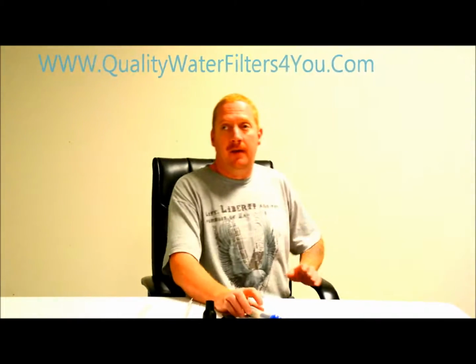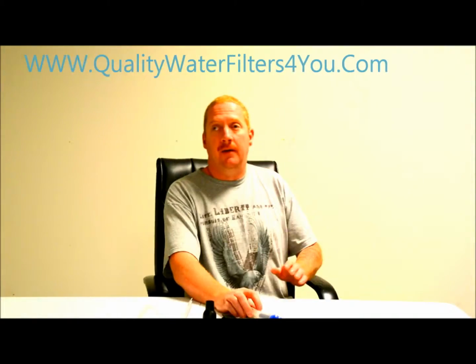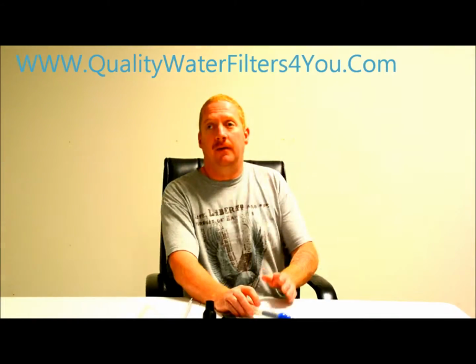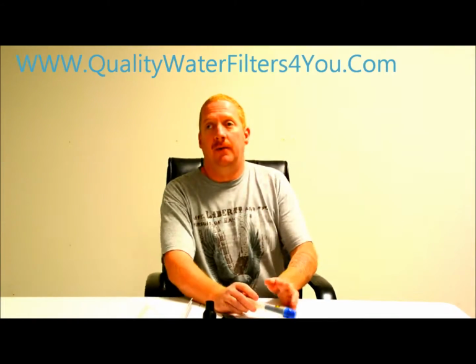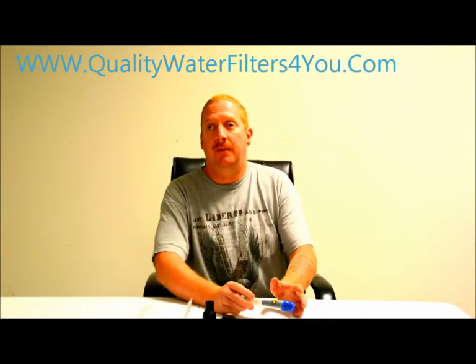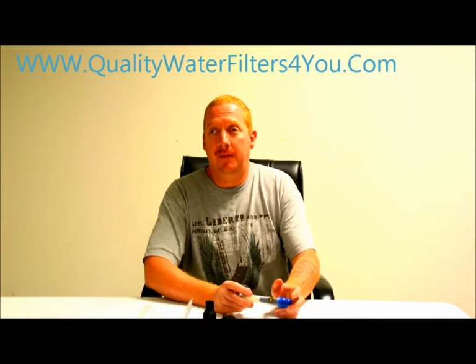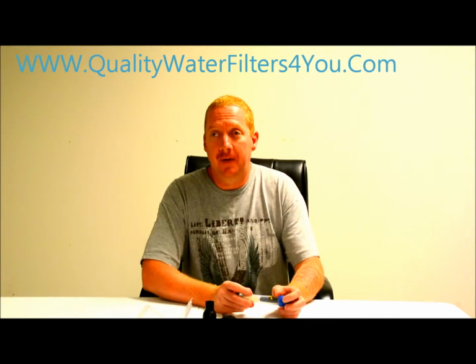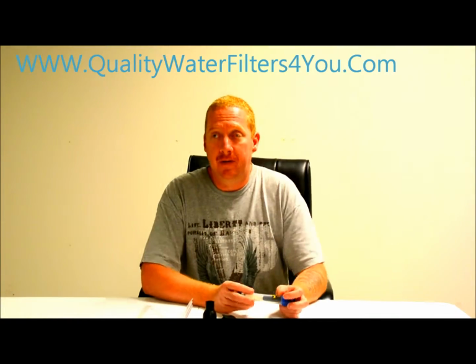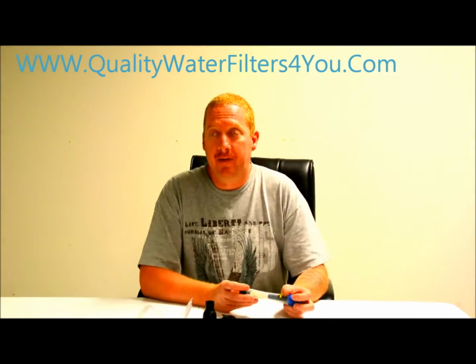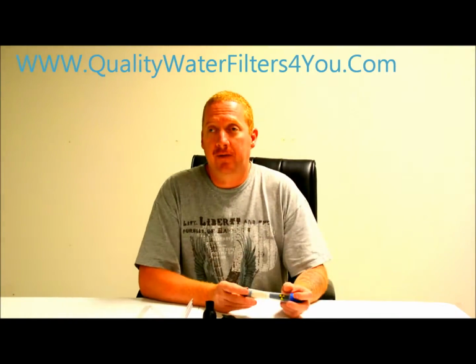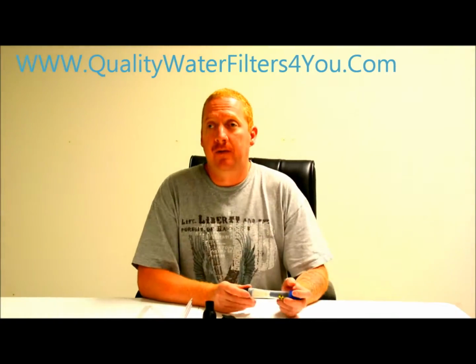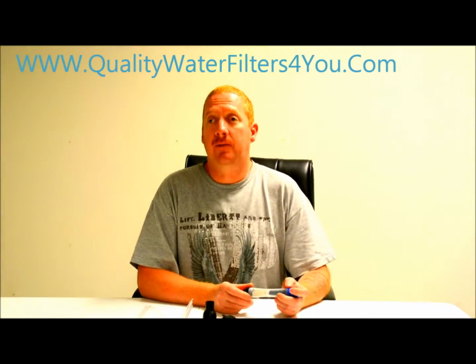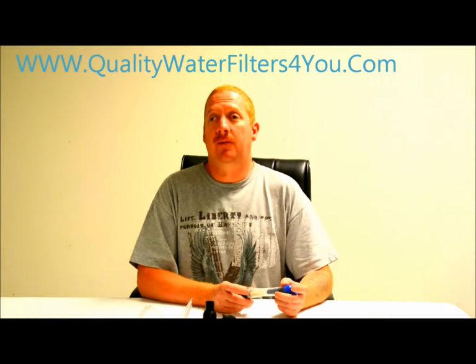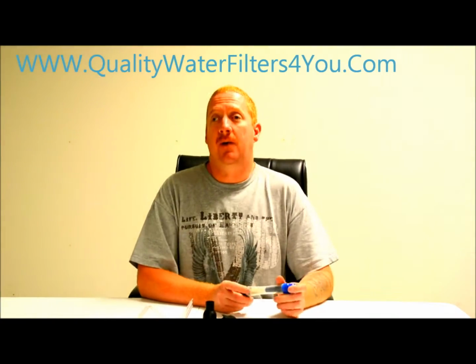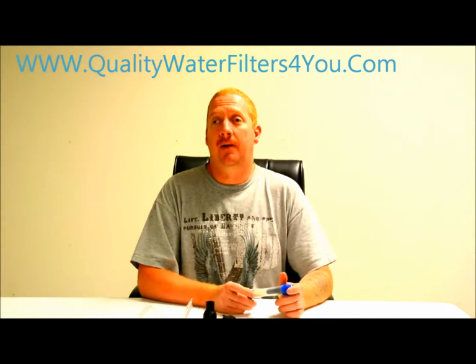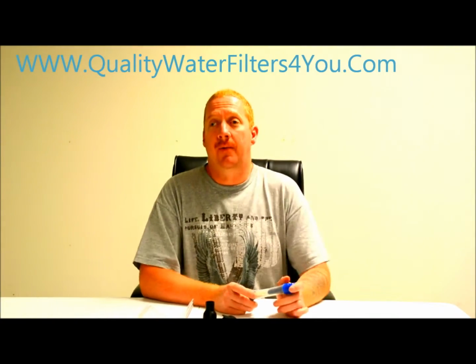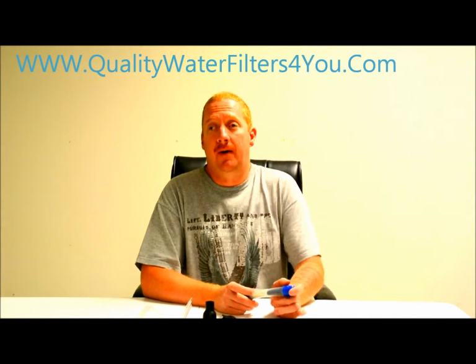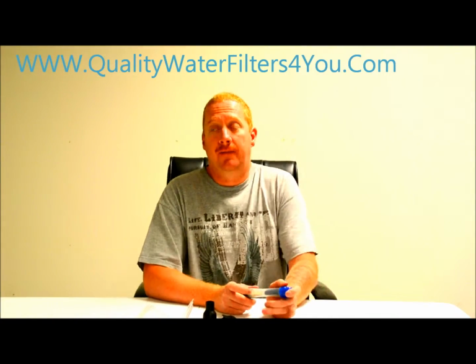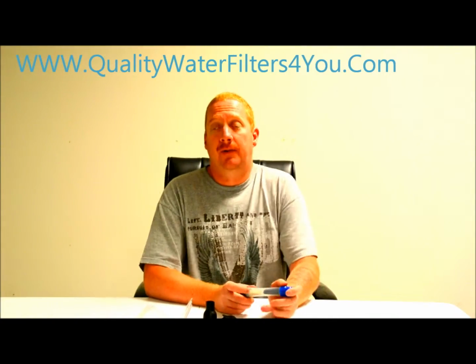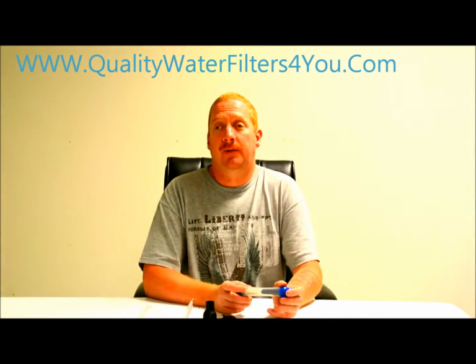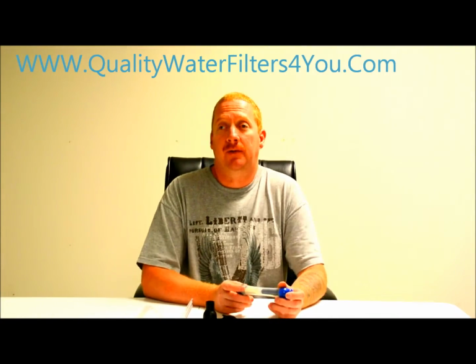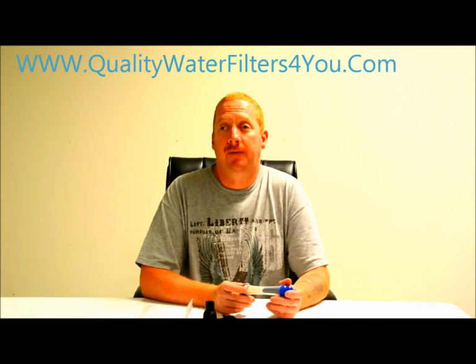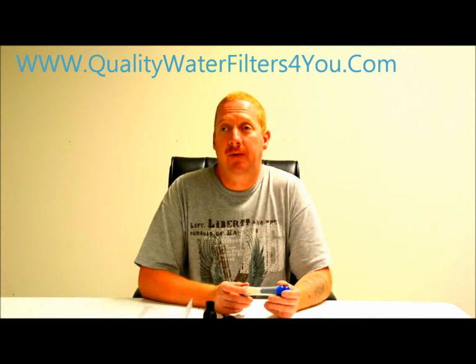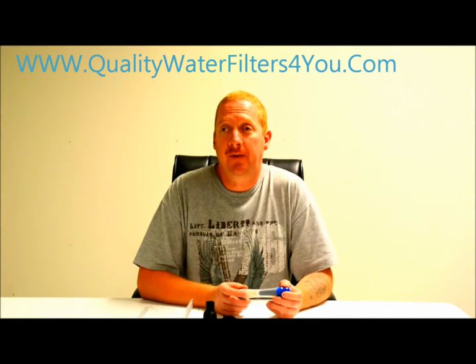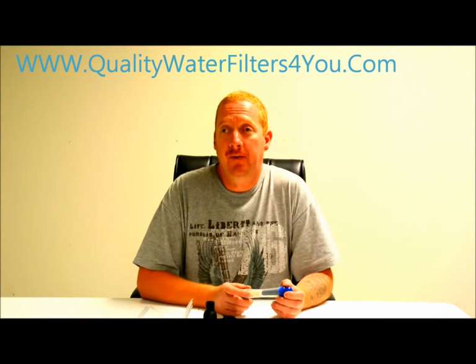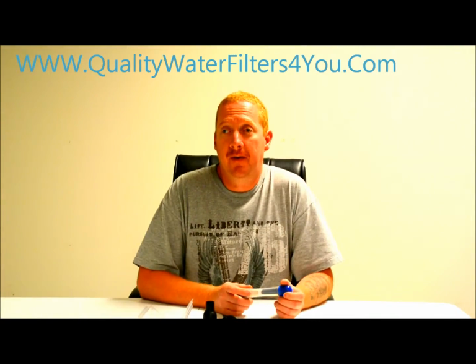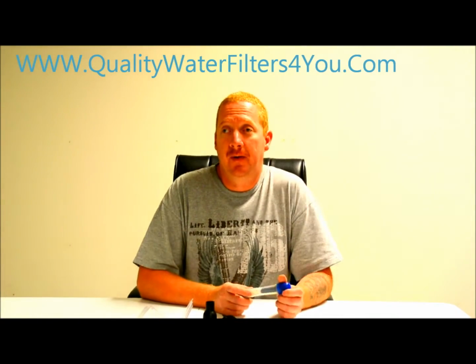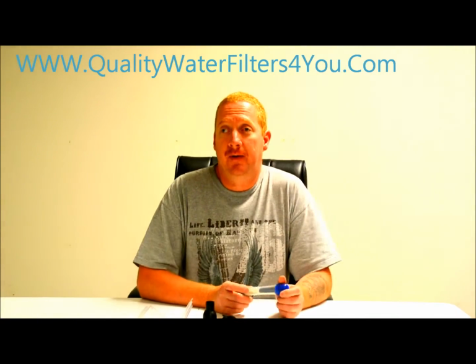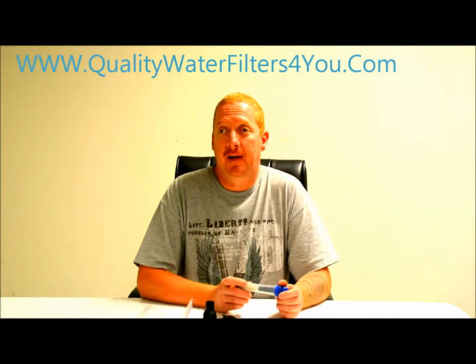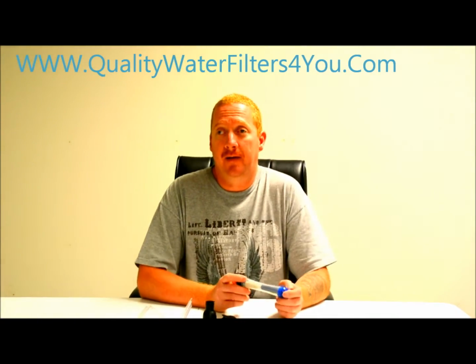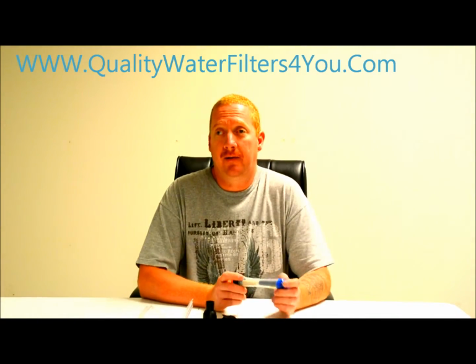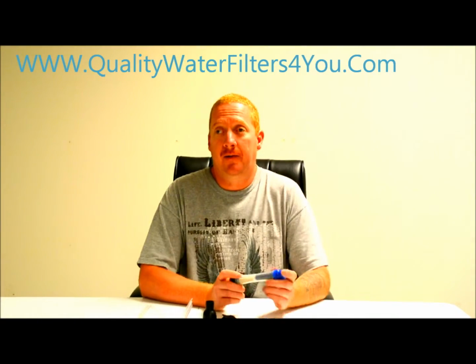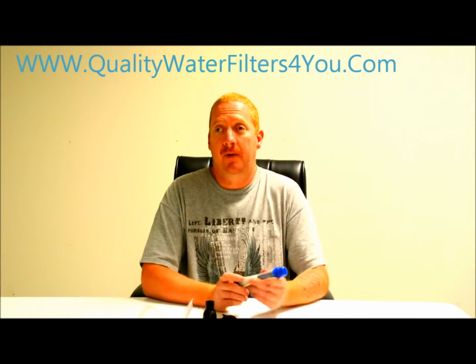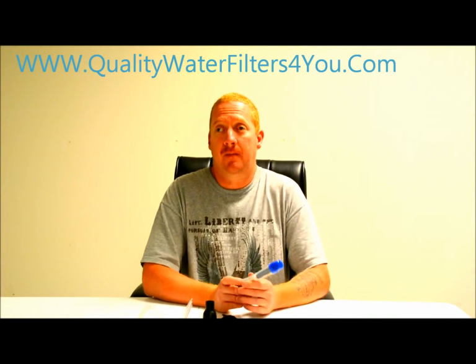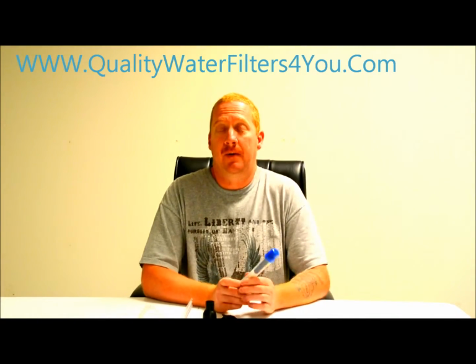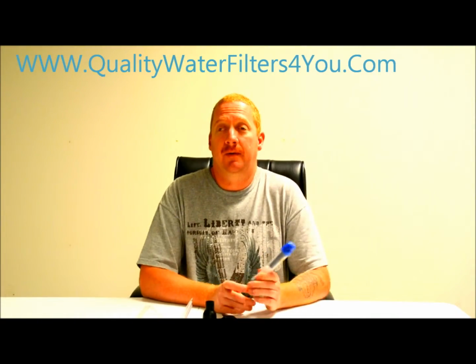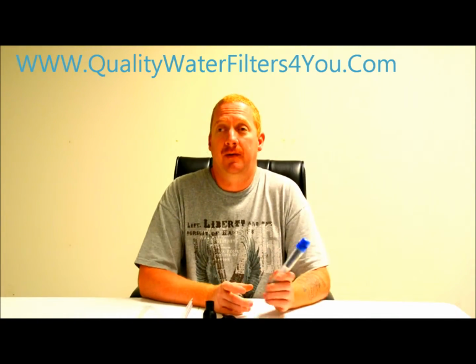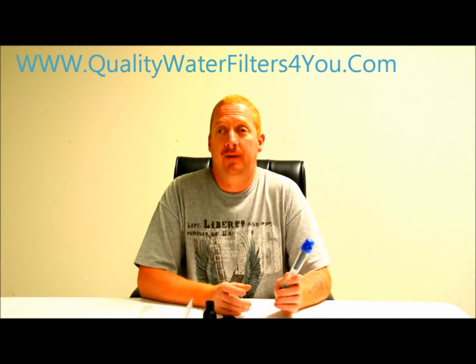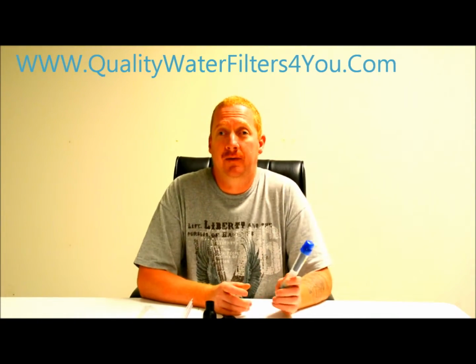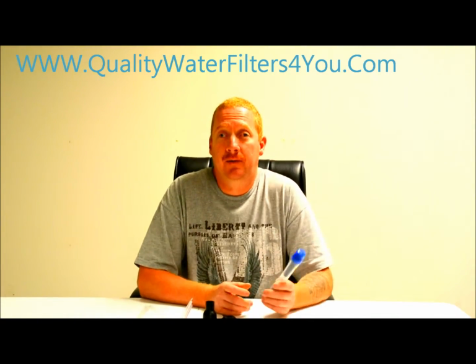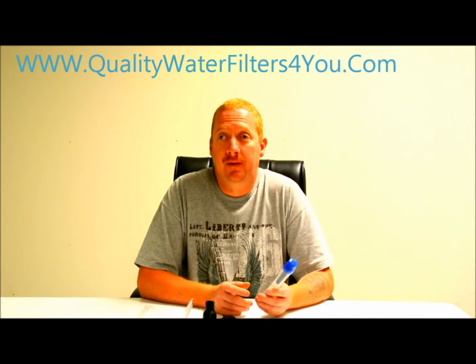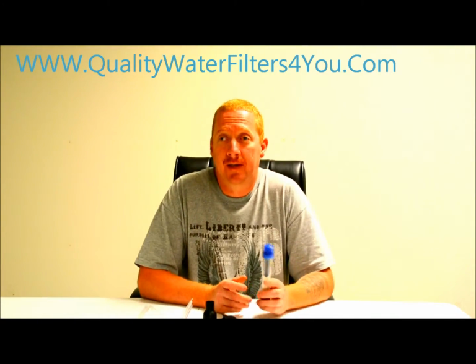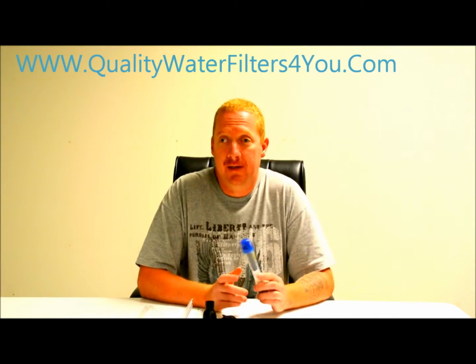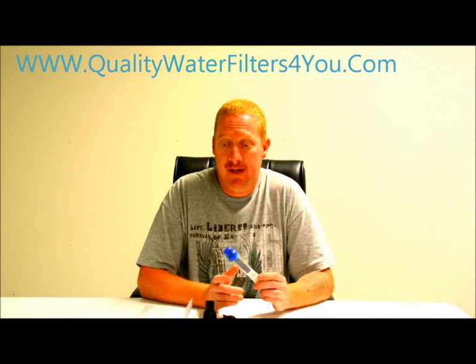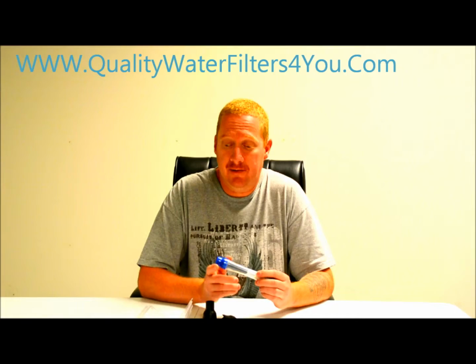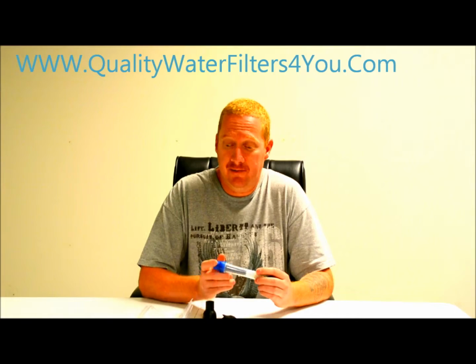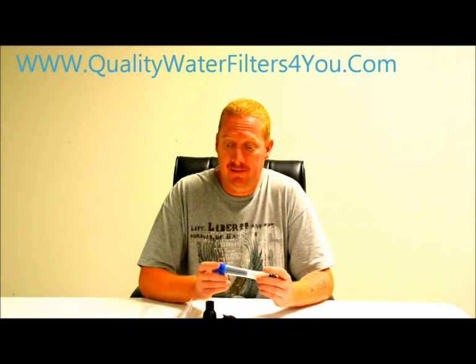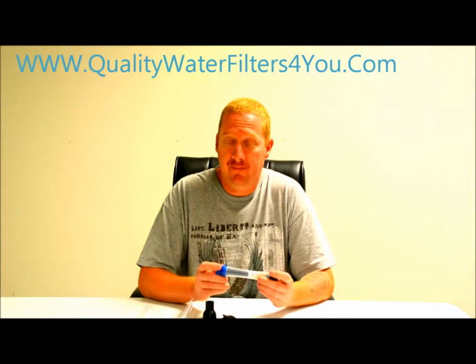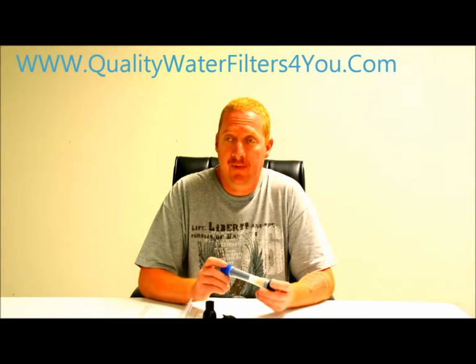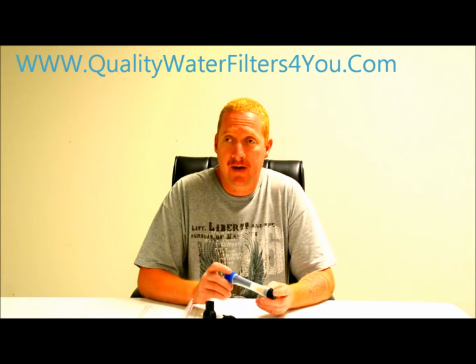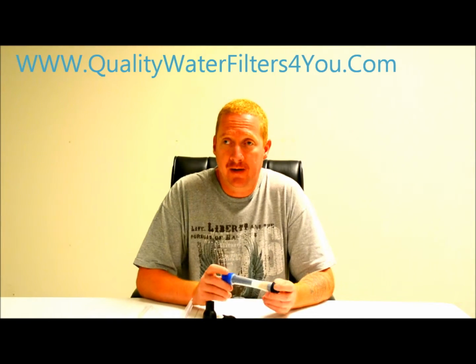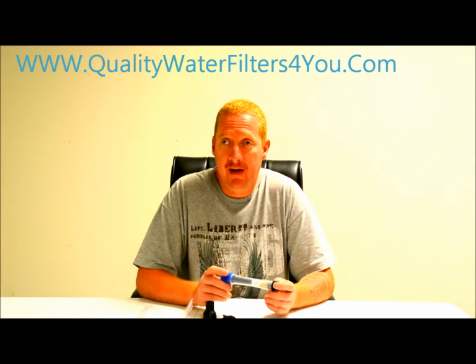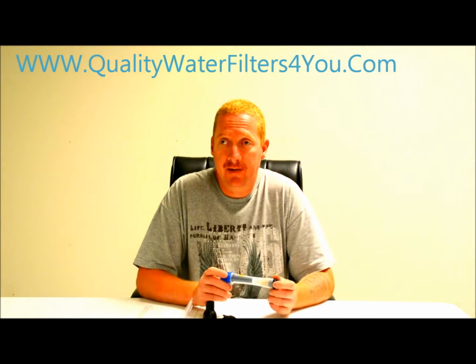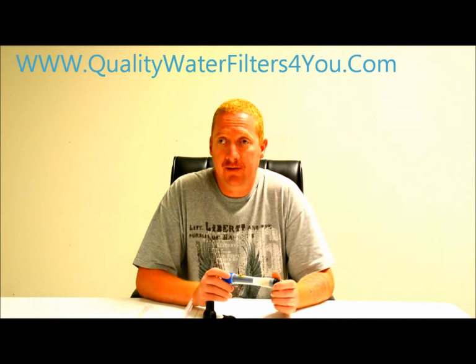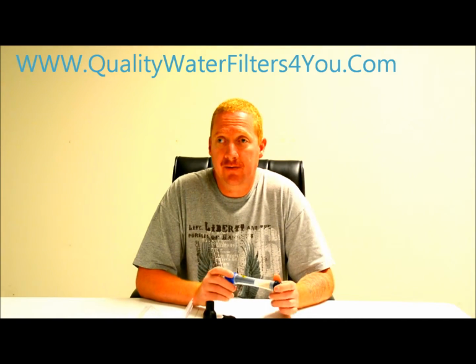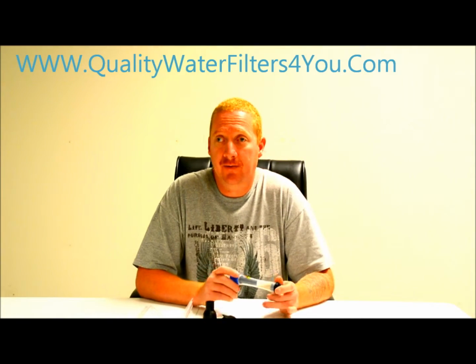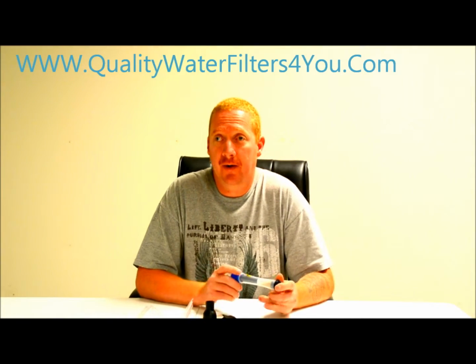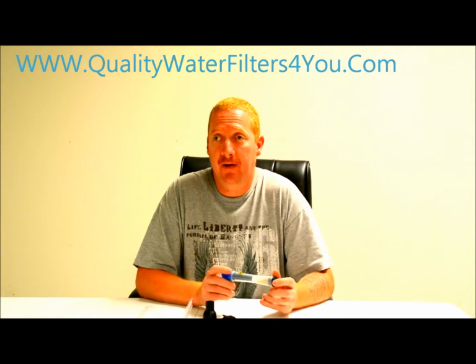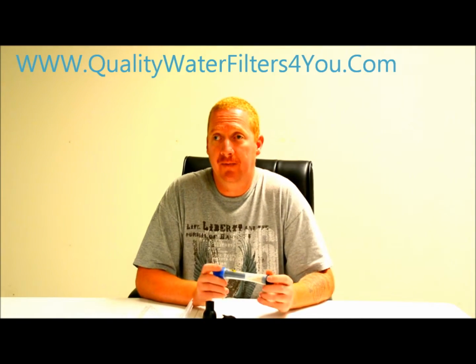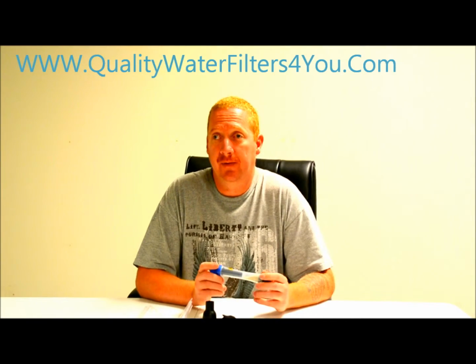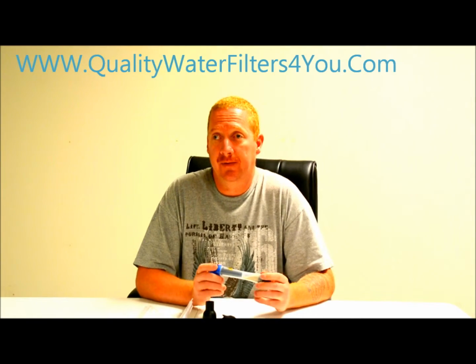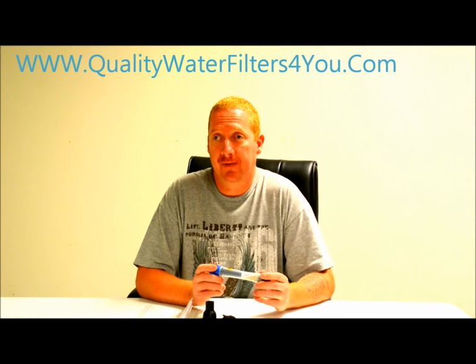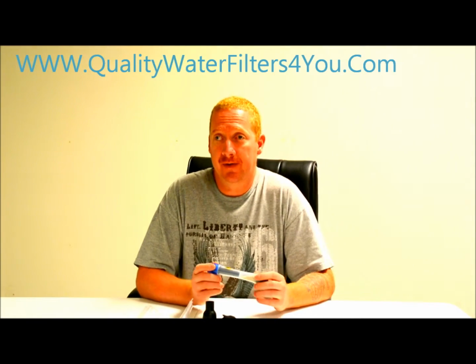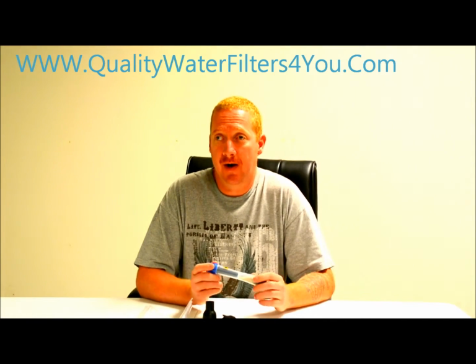Hello everyone, this is Chris from Folley Water Filters, and I'm going to tell you a little bit about the Seychelles Radiological Water Filter Straw.